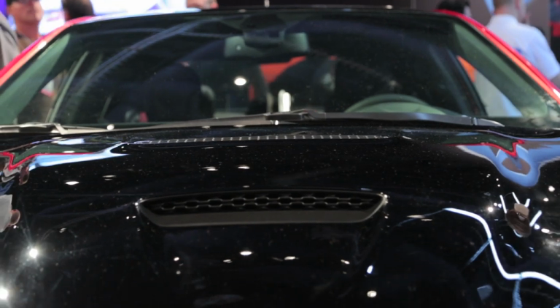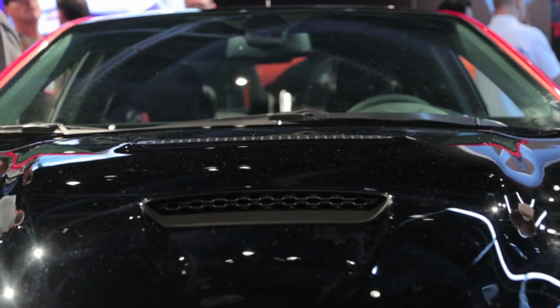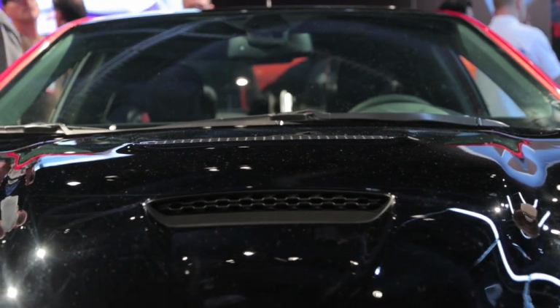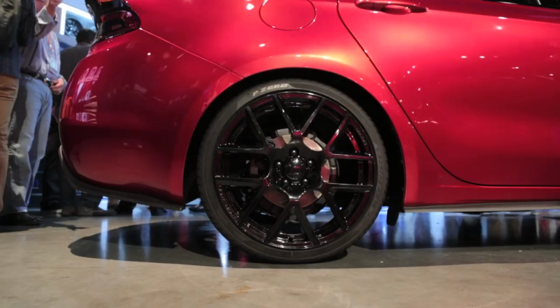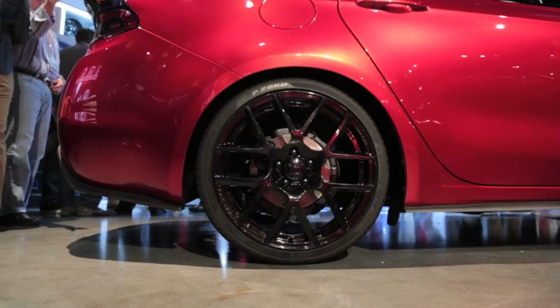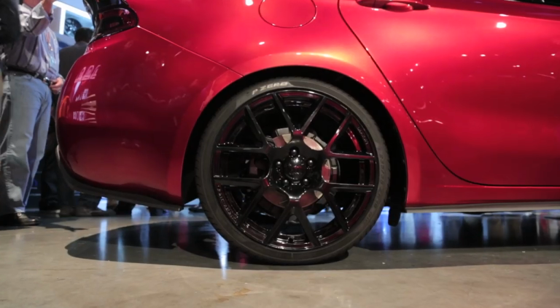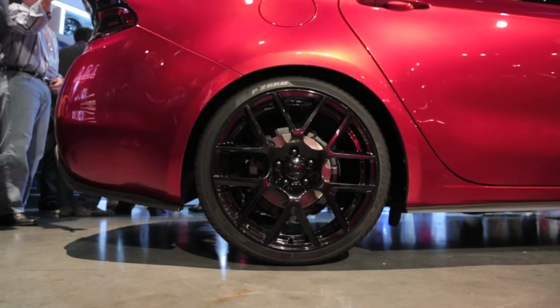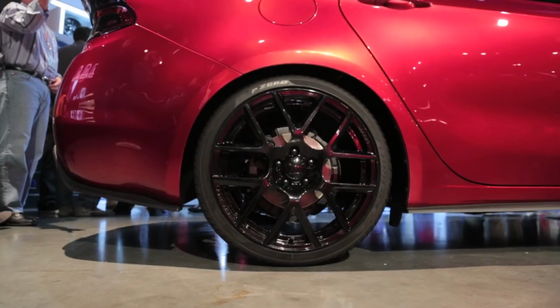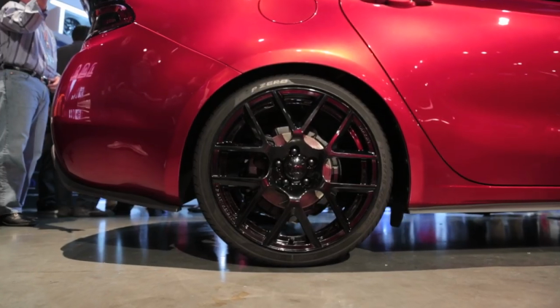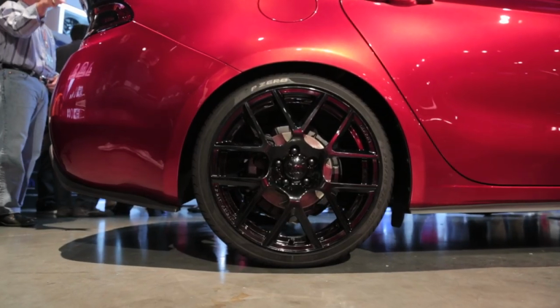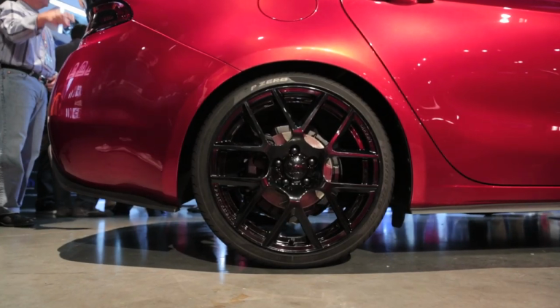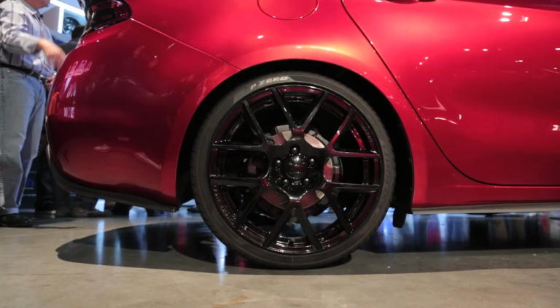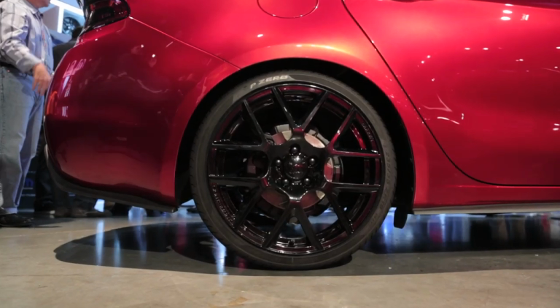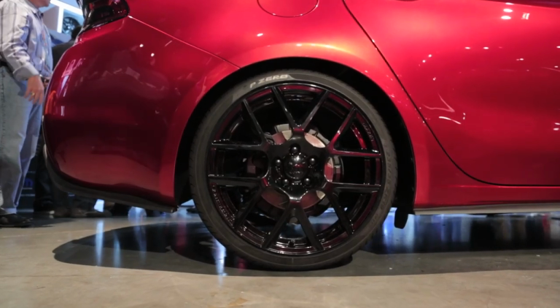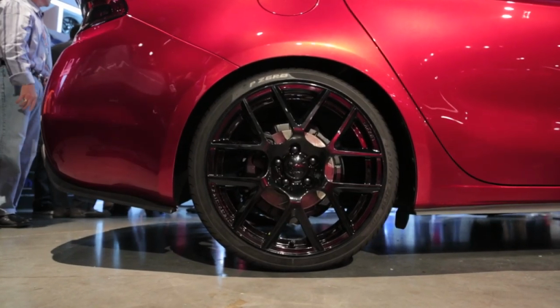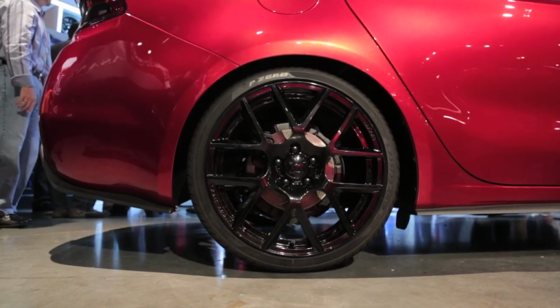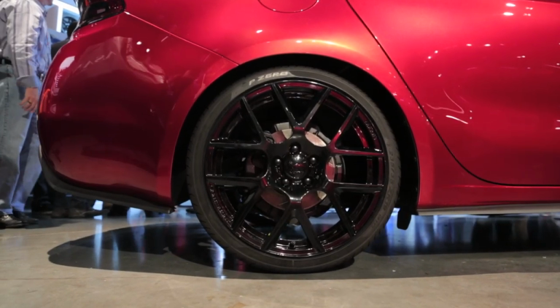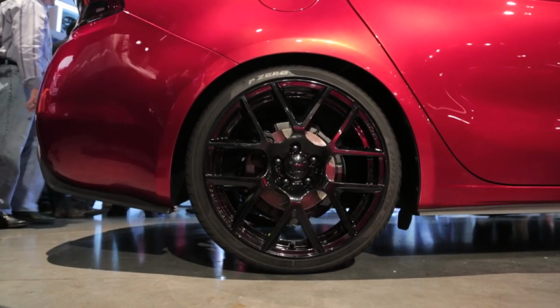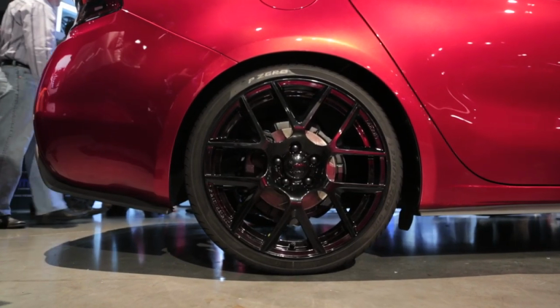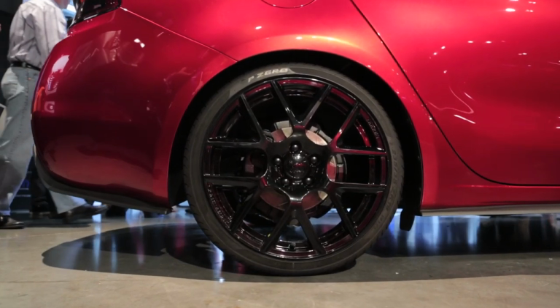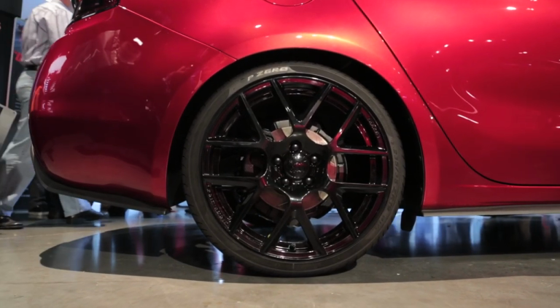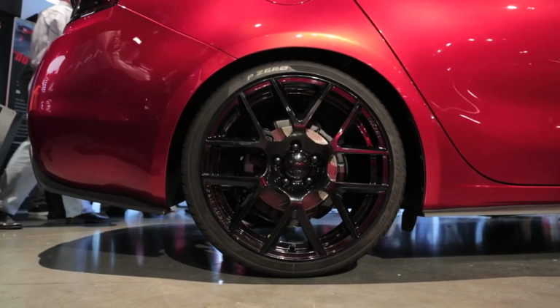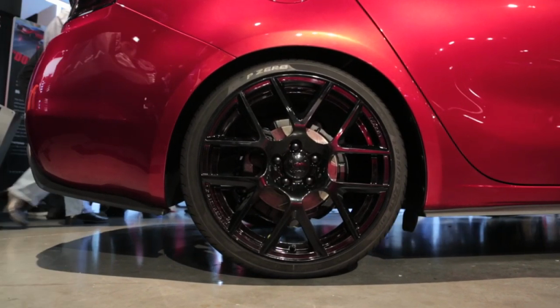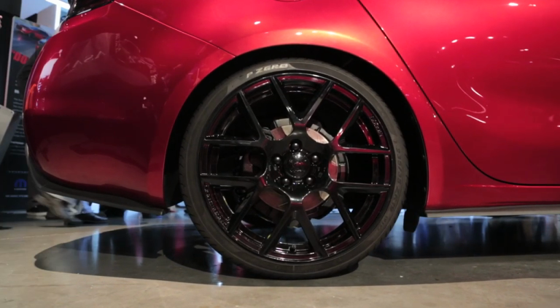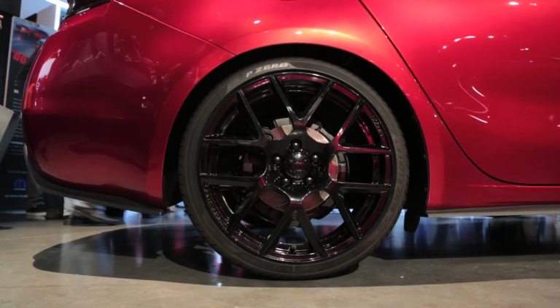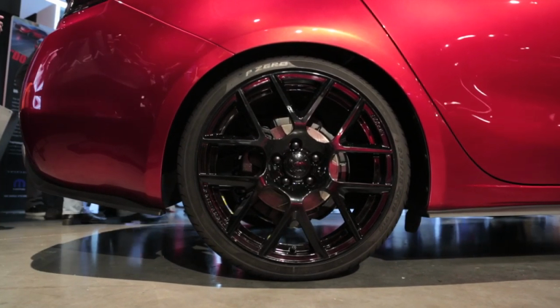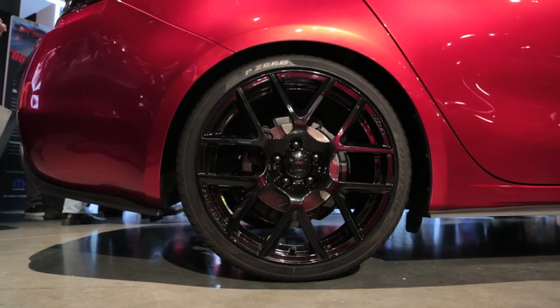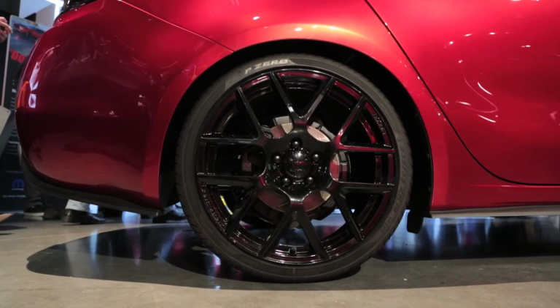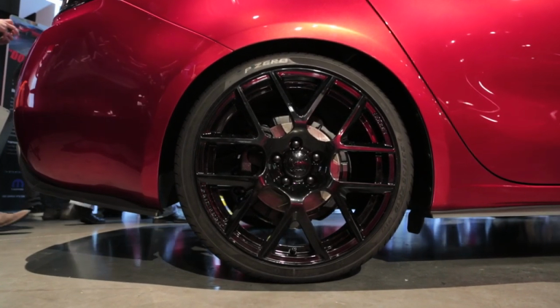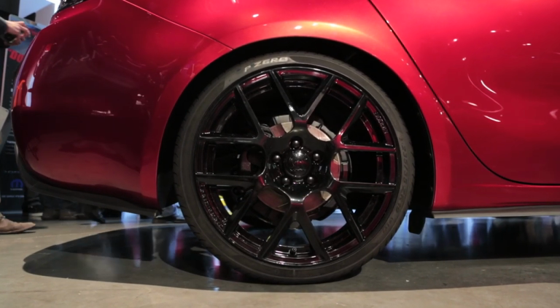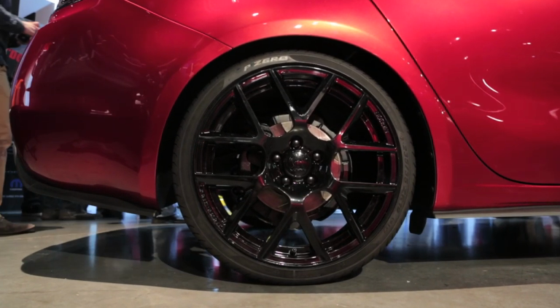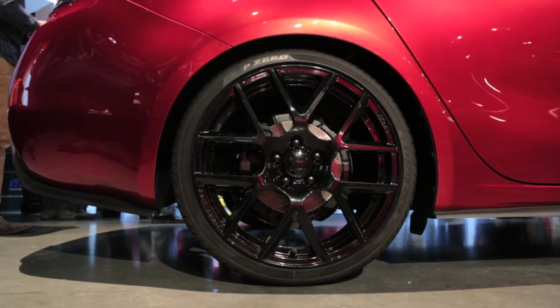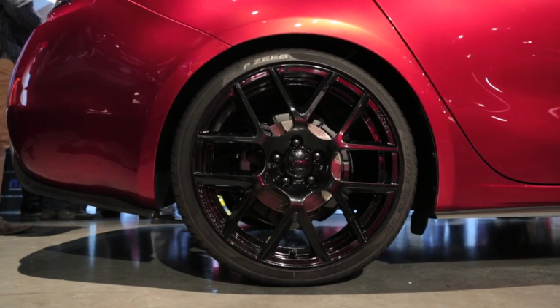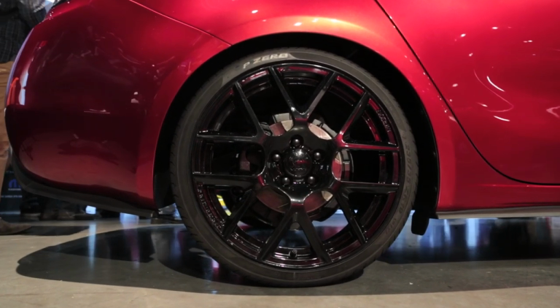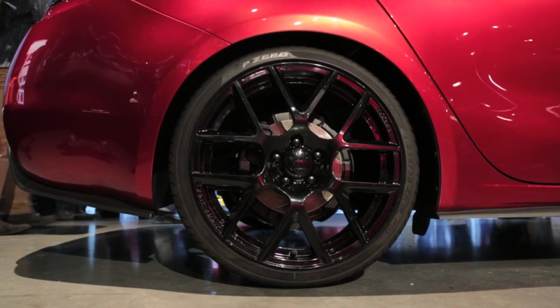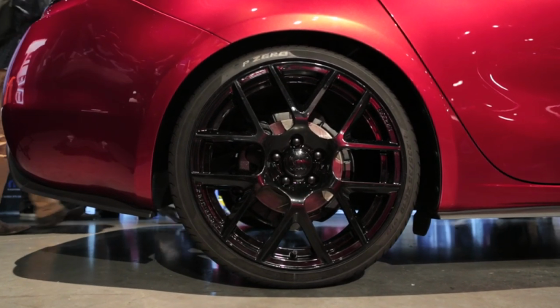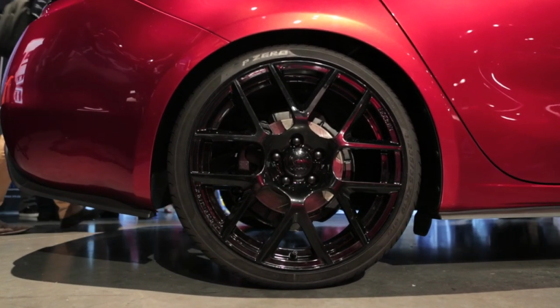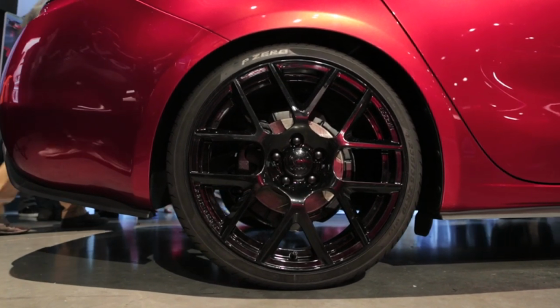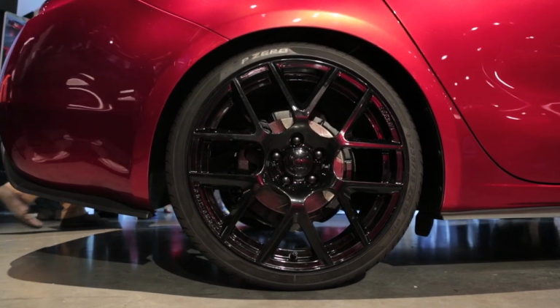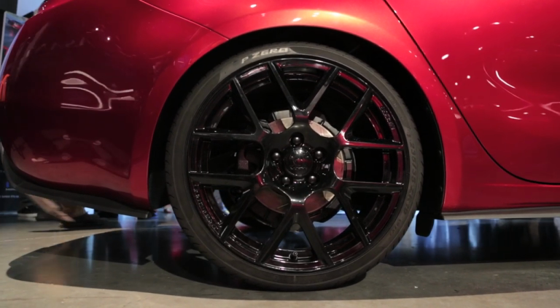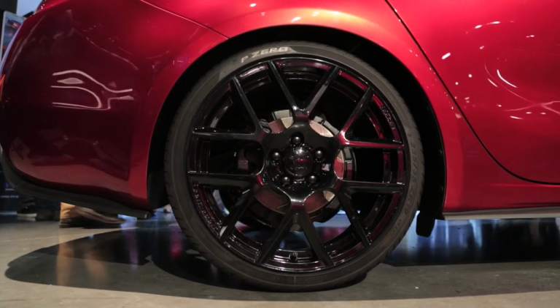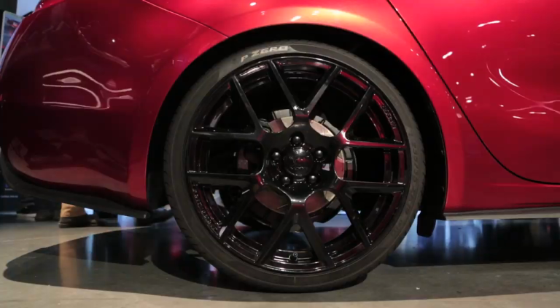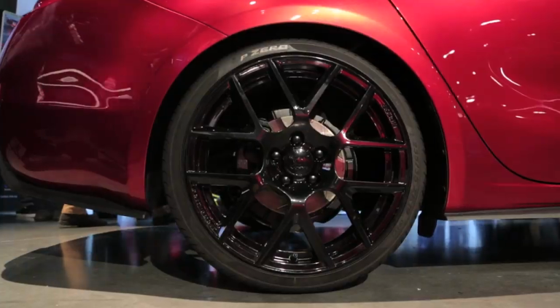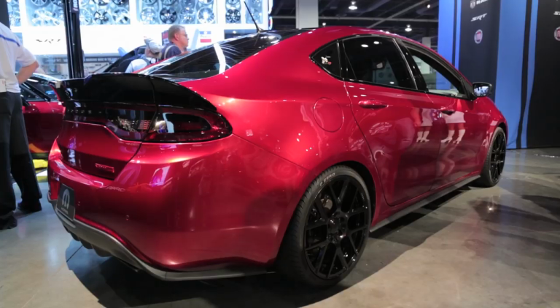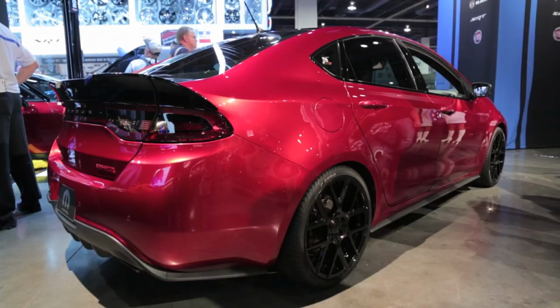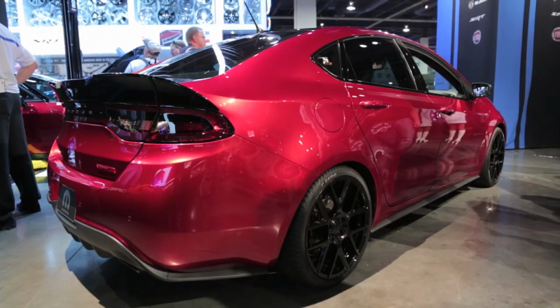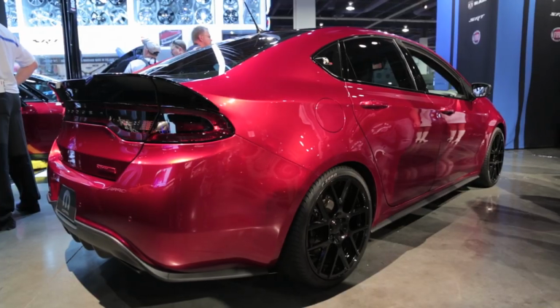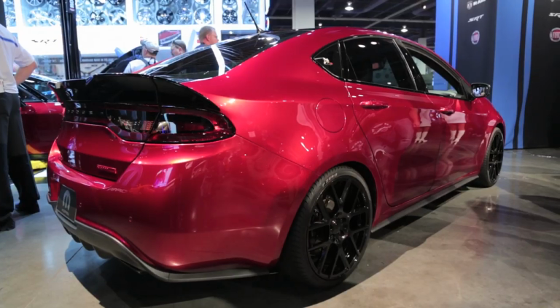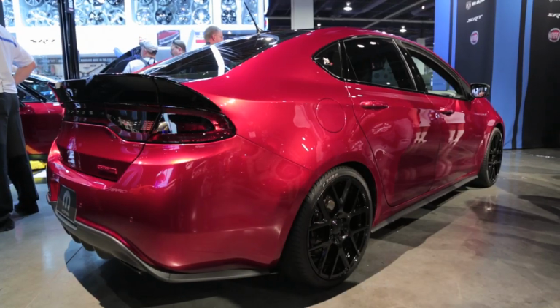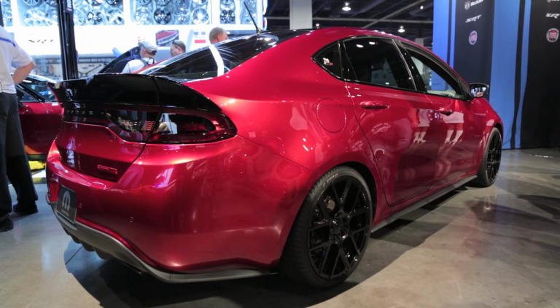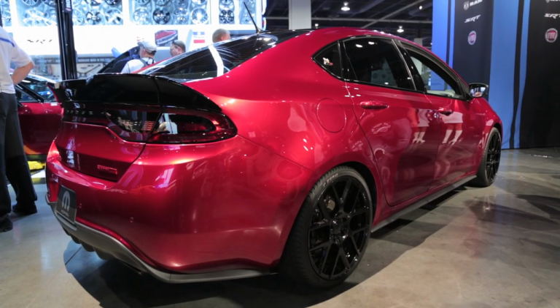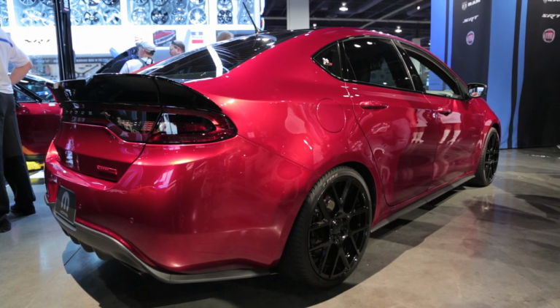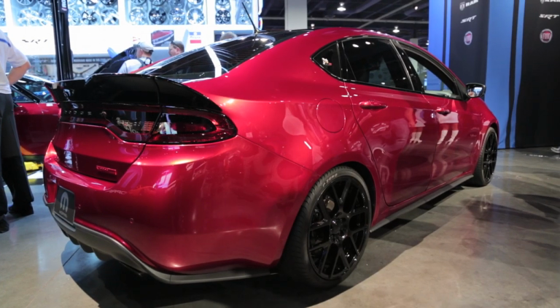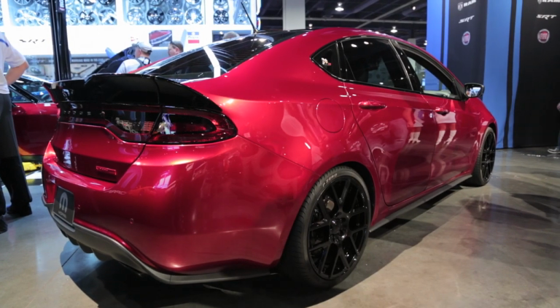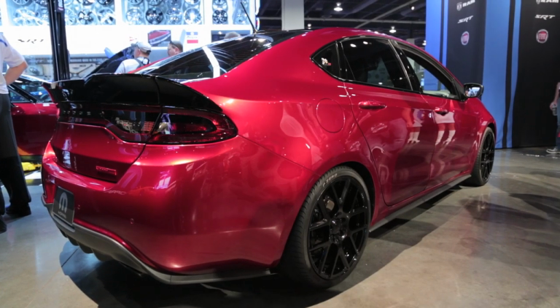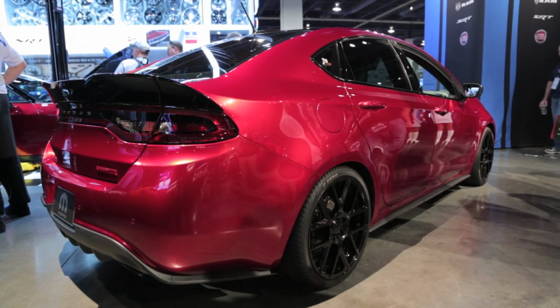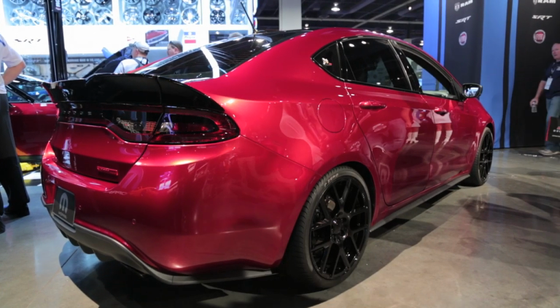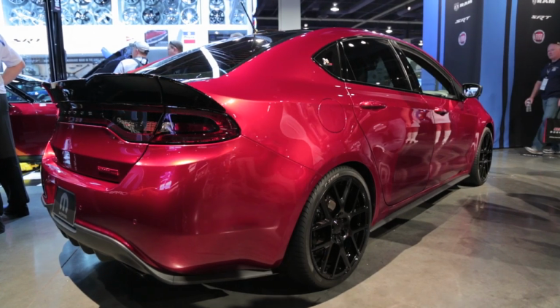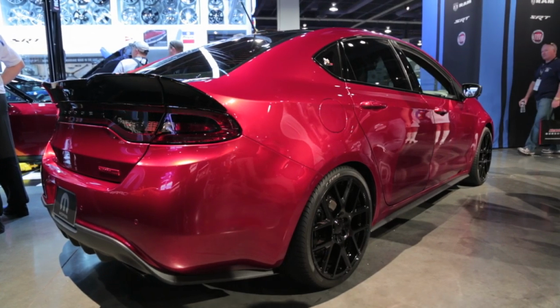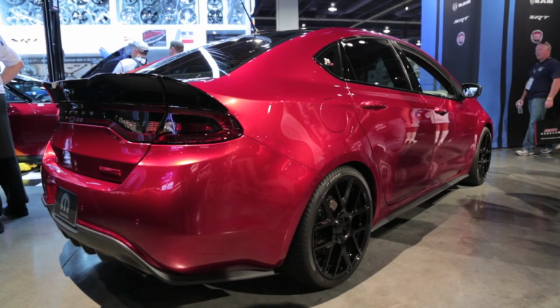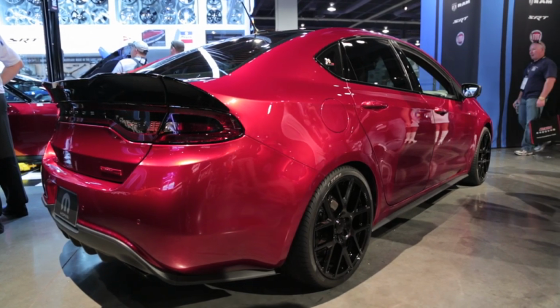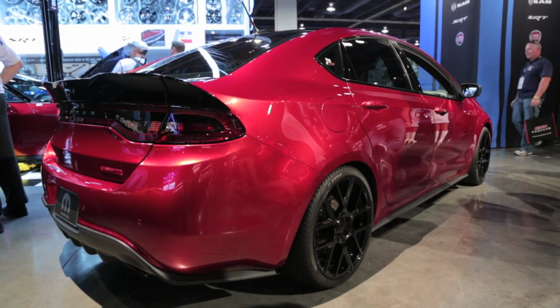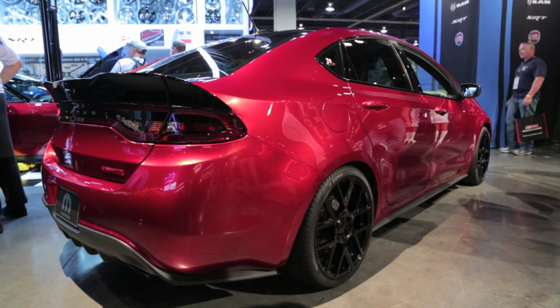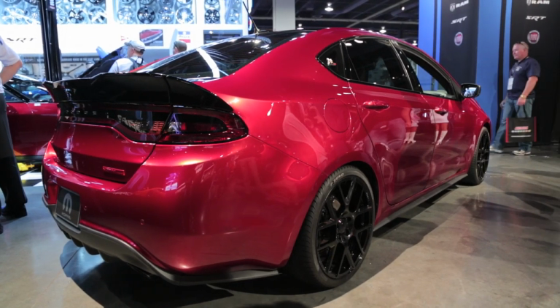Step up to Stage 3 and you'll get a Mopar big brake kit, performance suspension, and upgraded performance sway bars in the front and back.